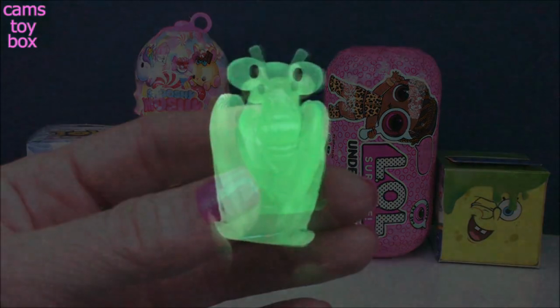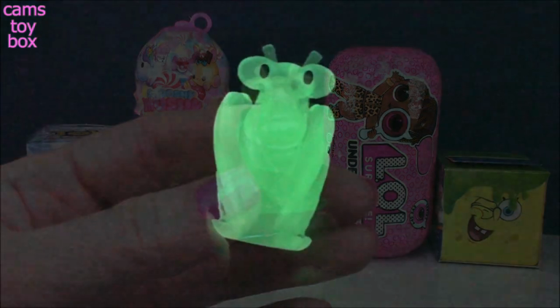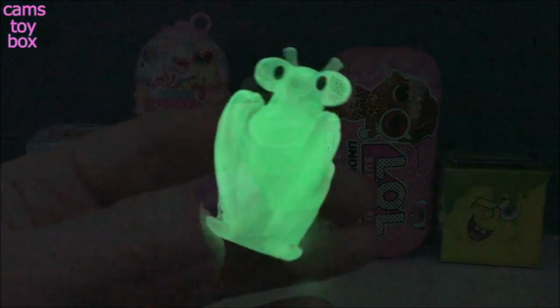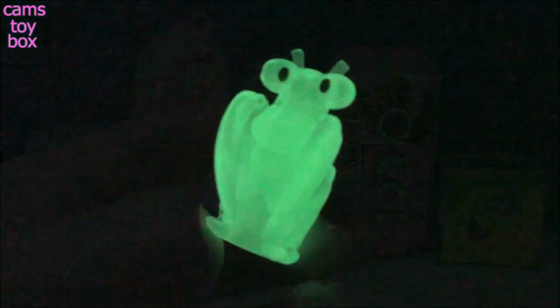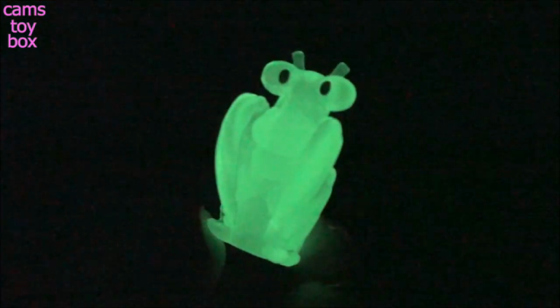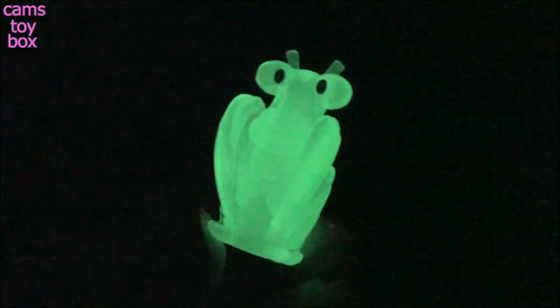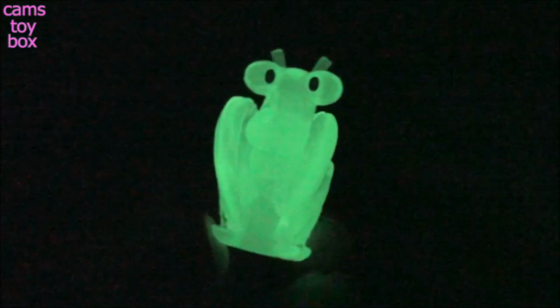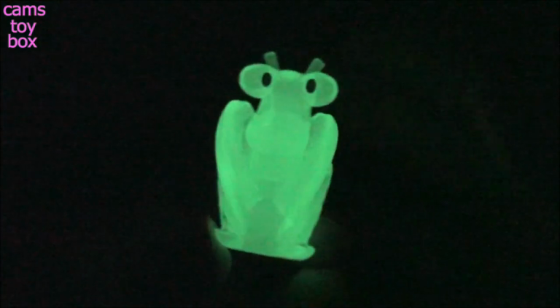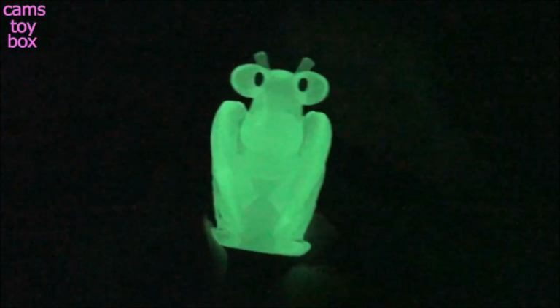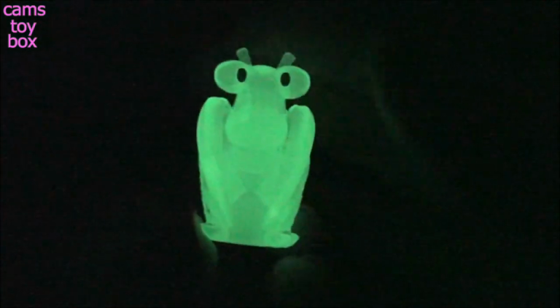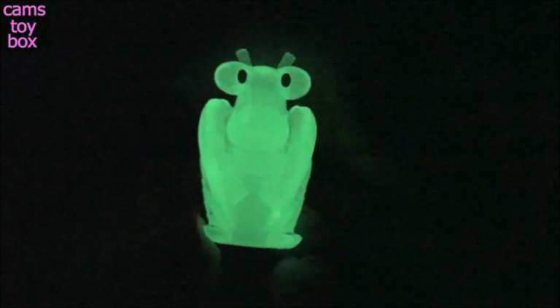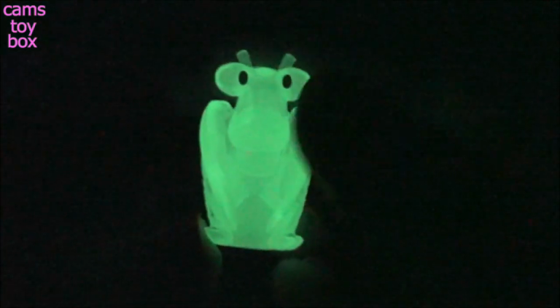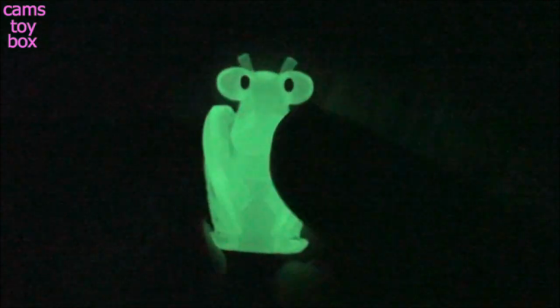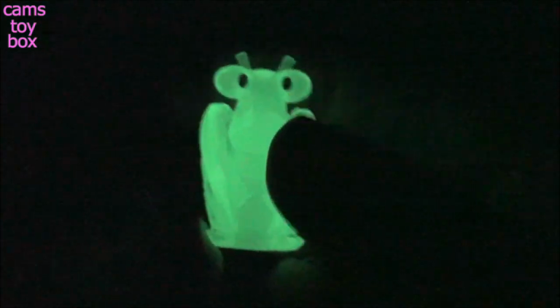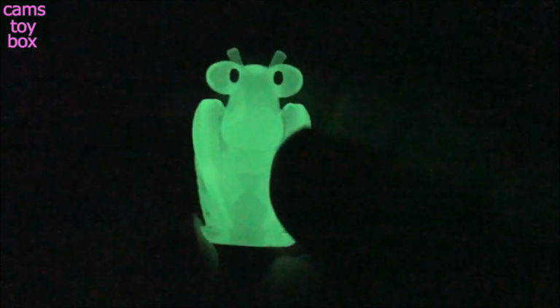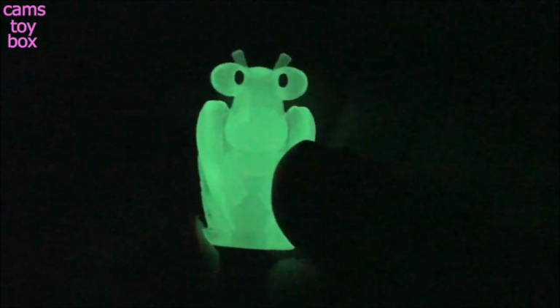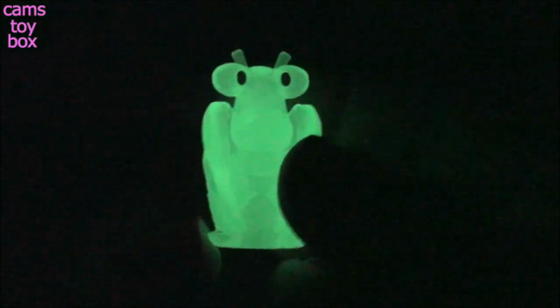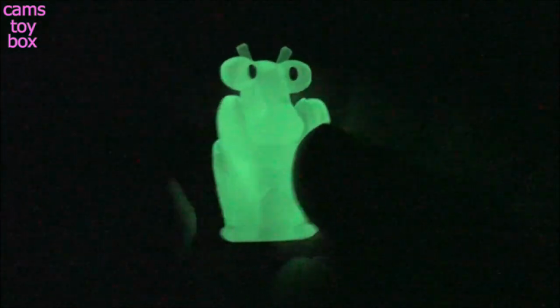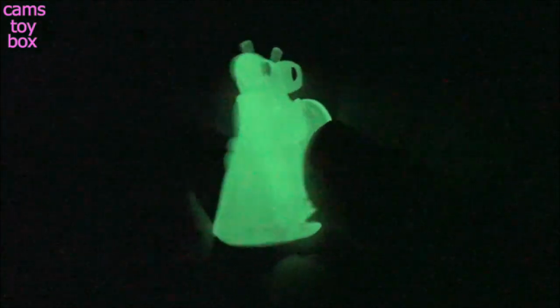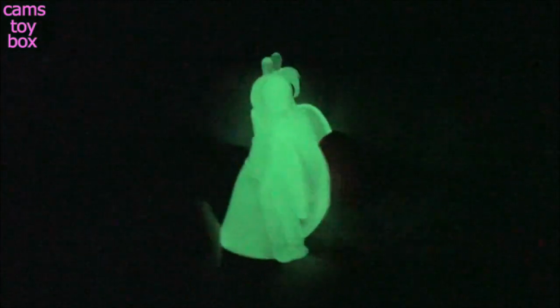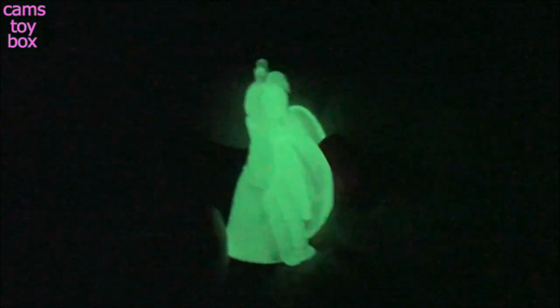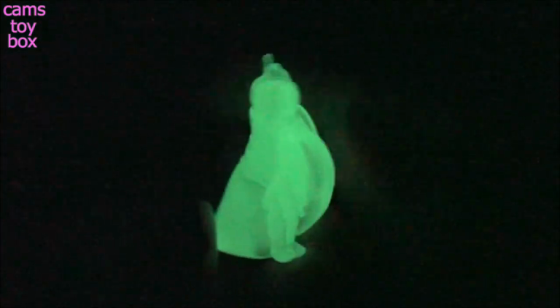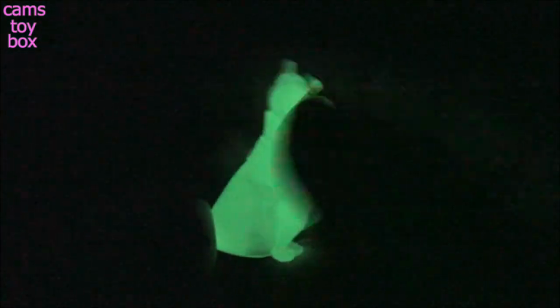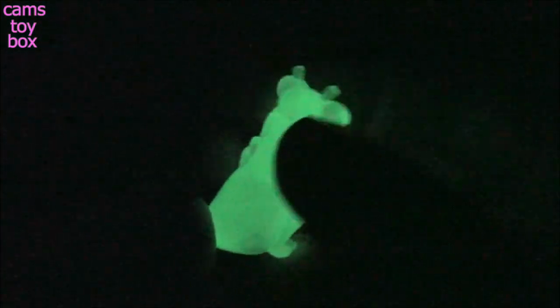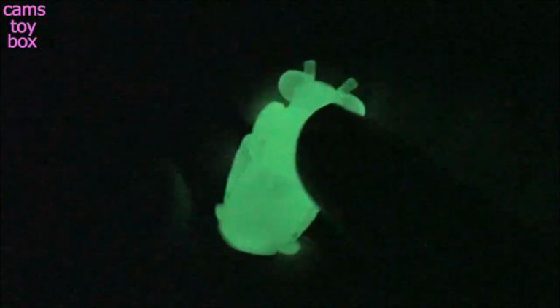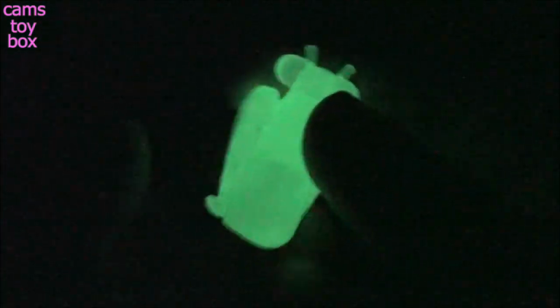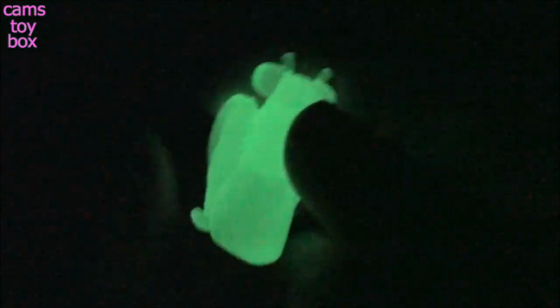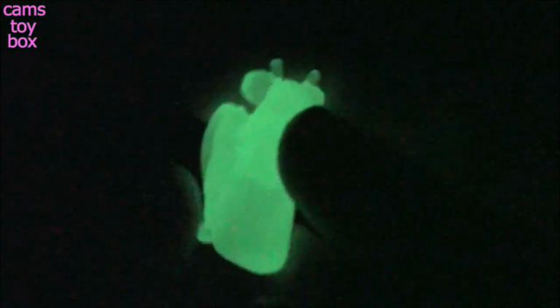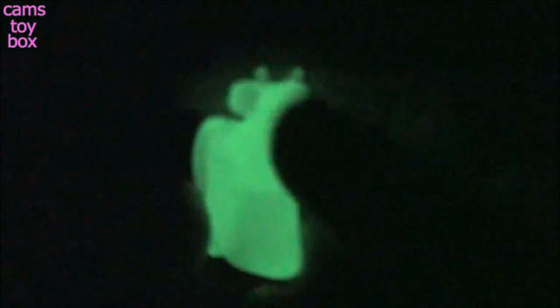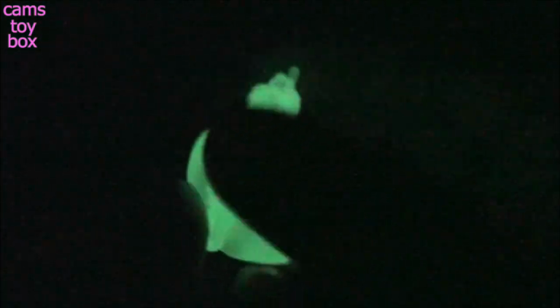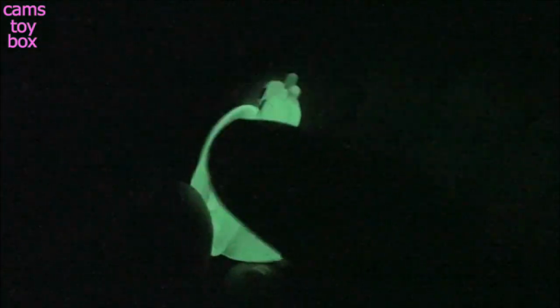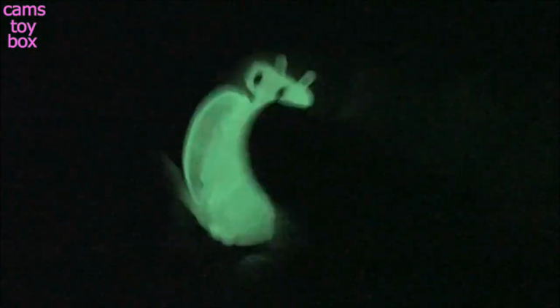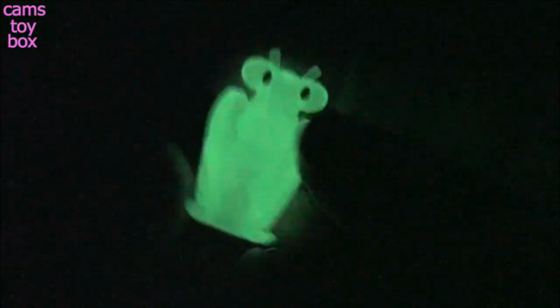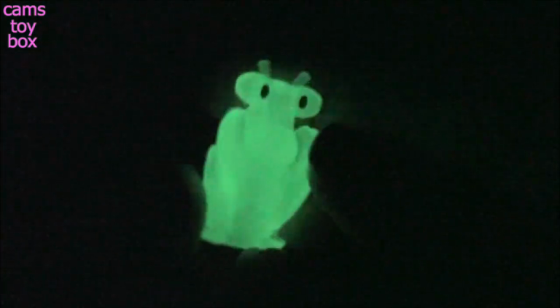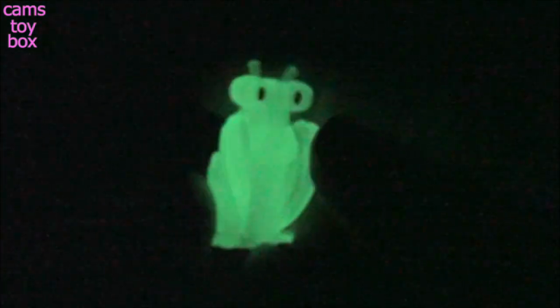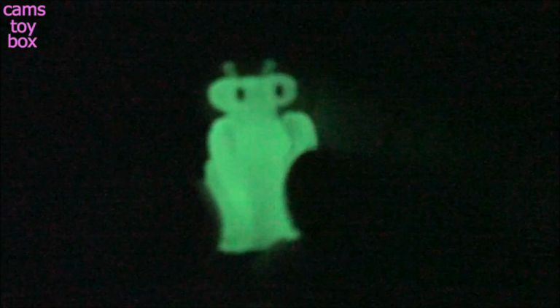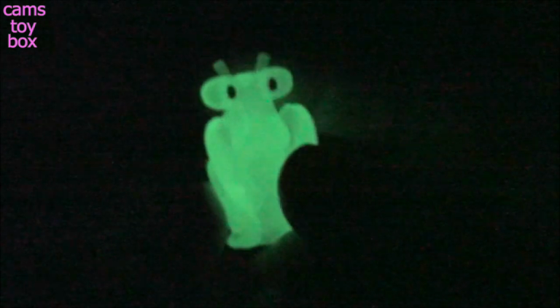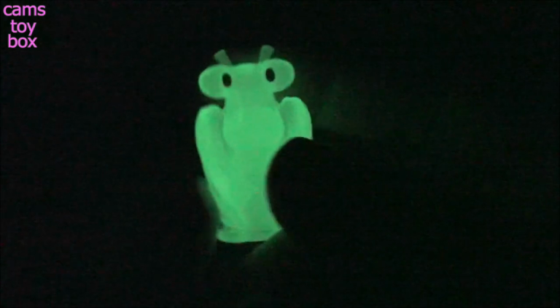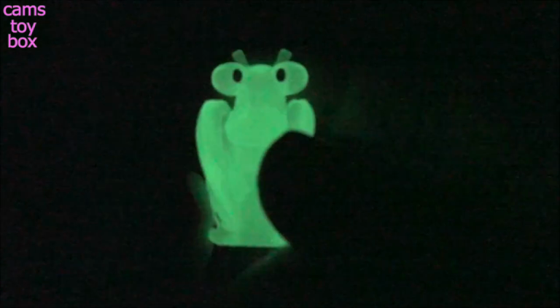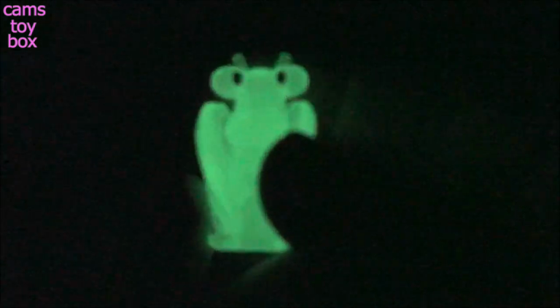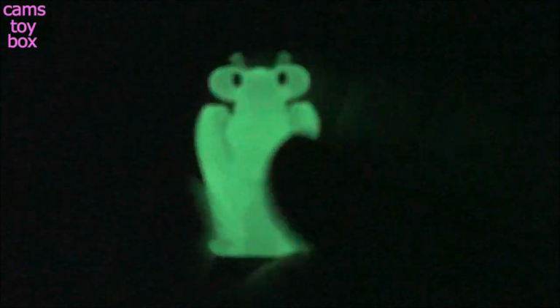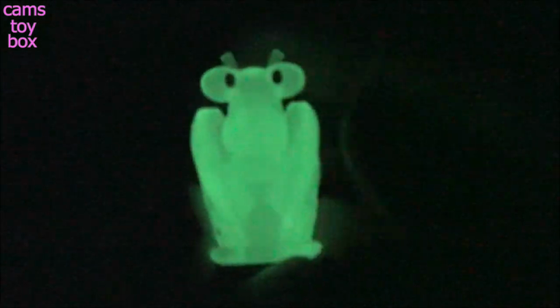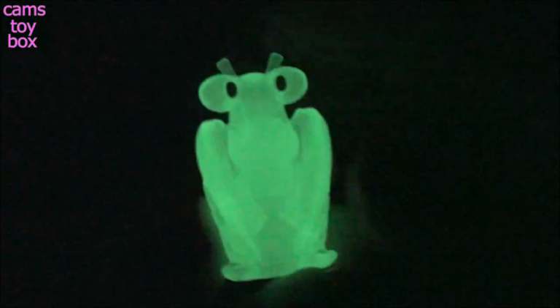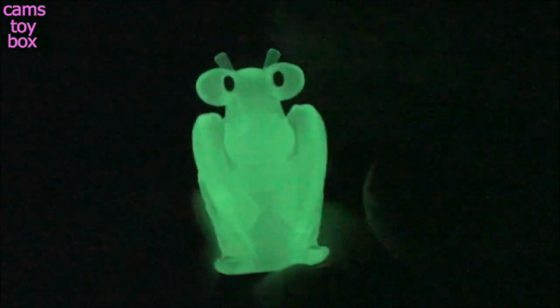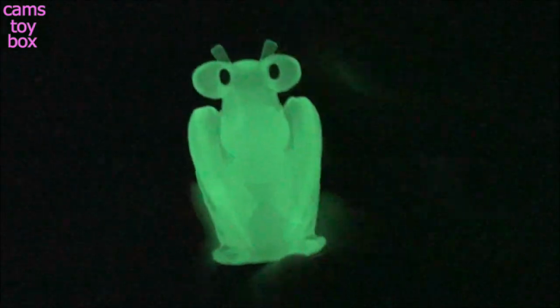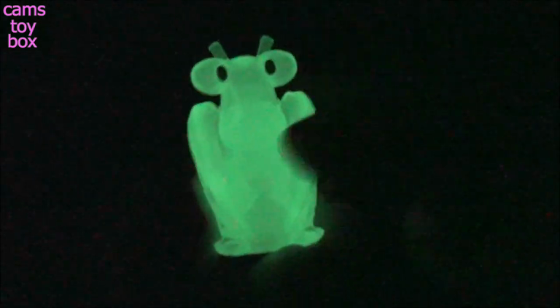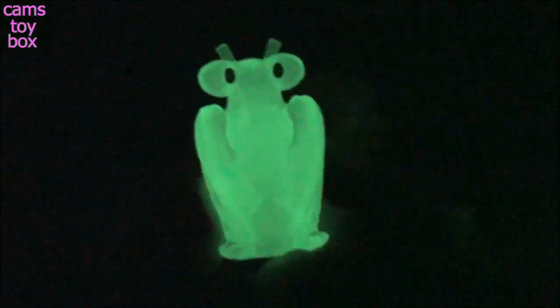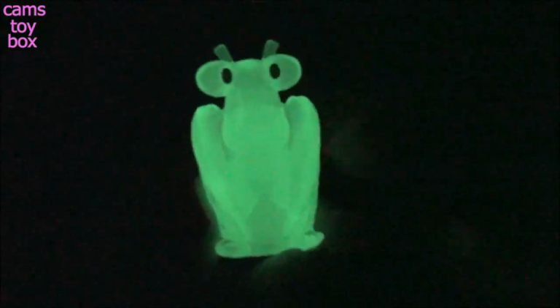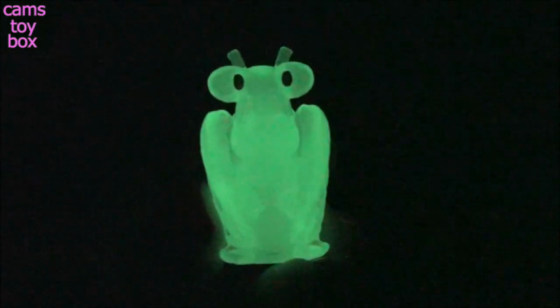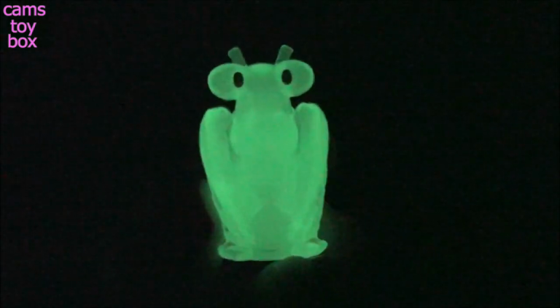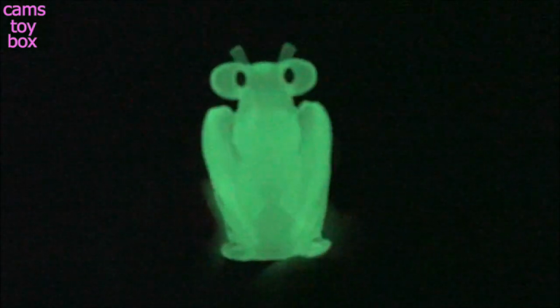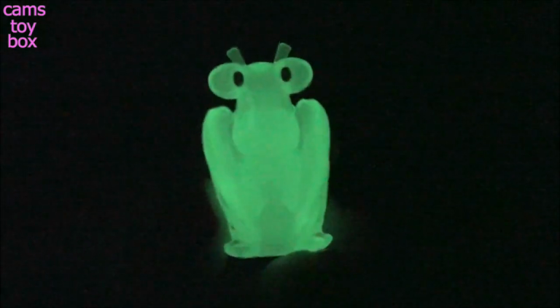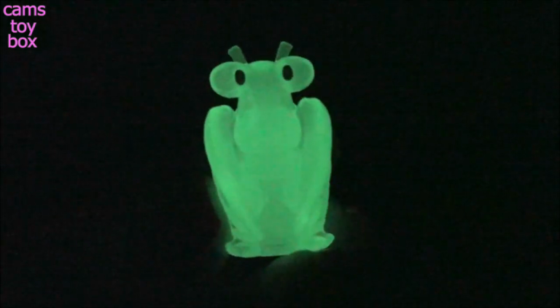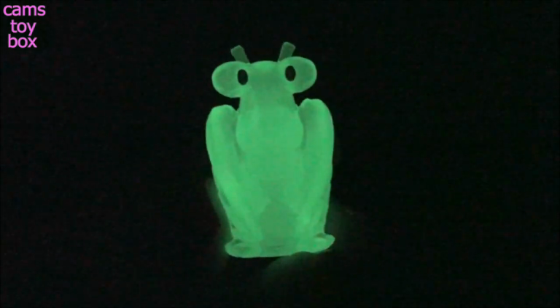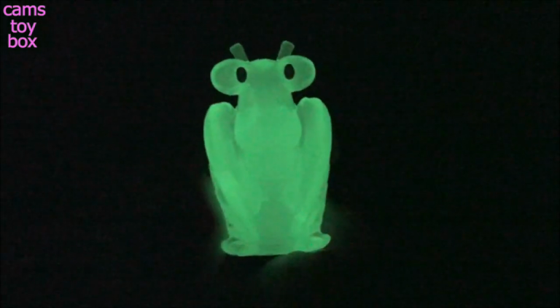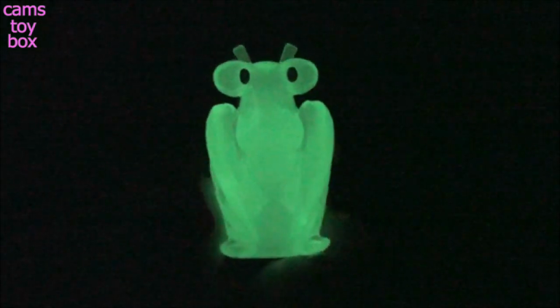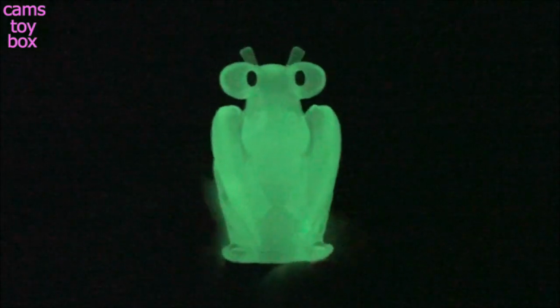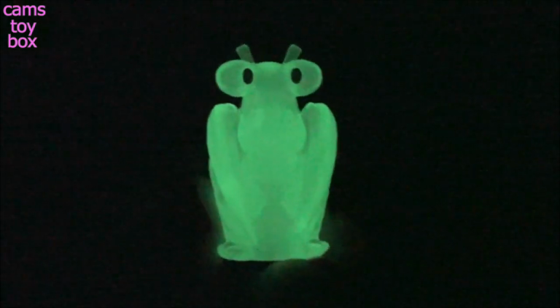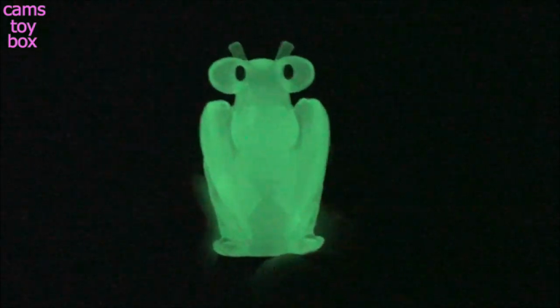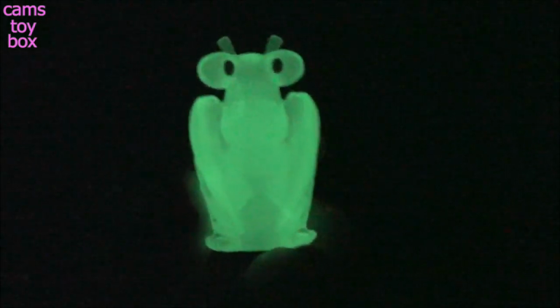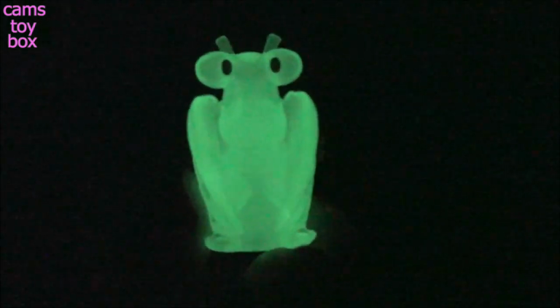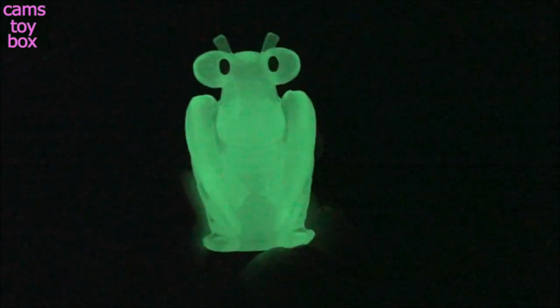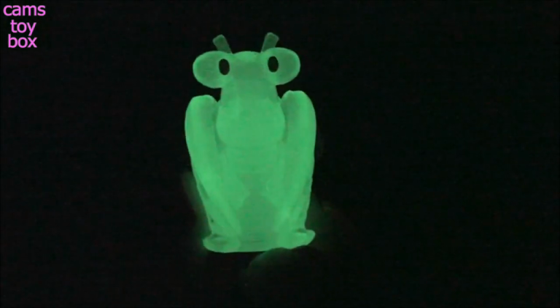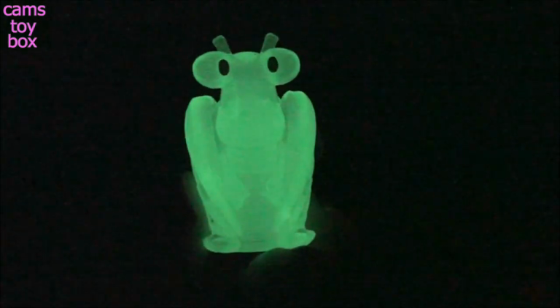He shines super, super bright. That is adorable — I'm really, really impressed with this one.